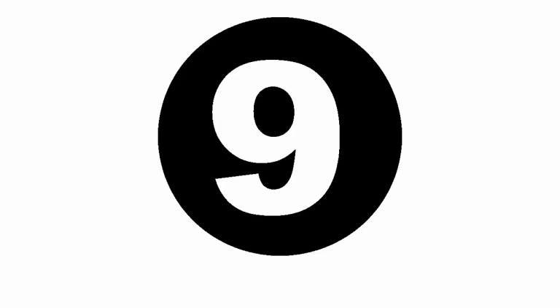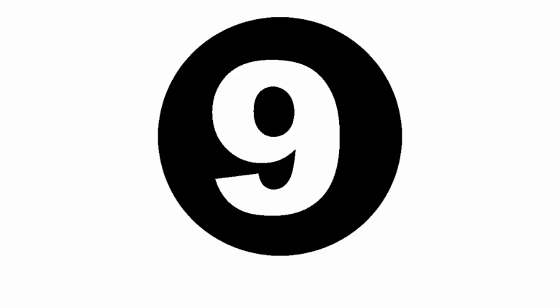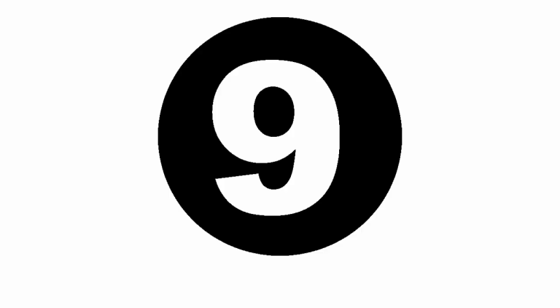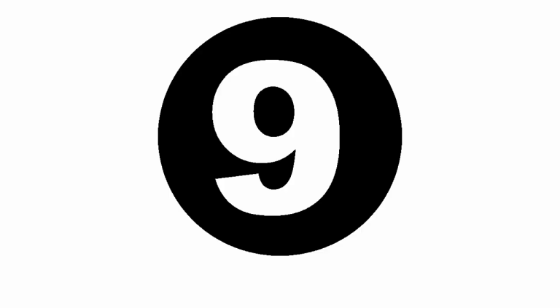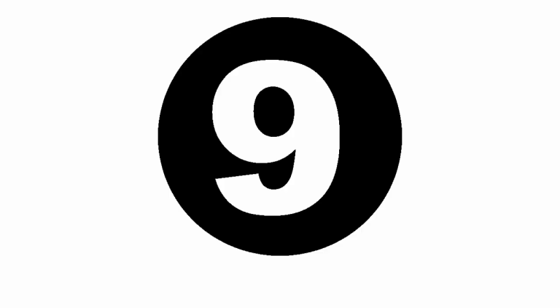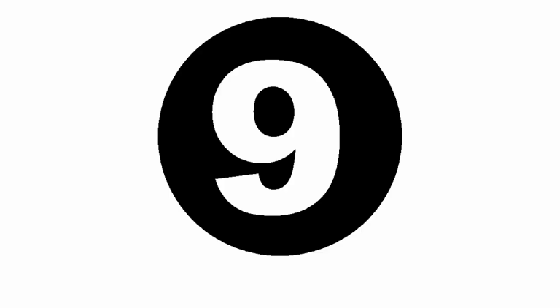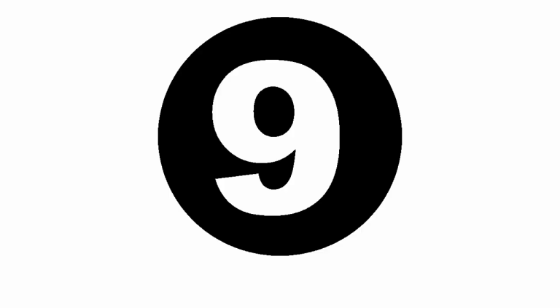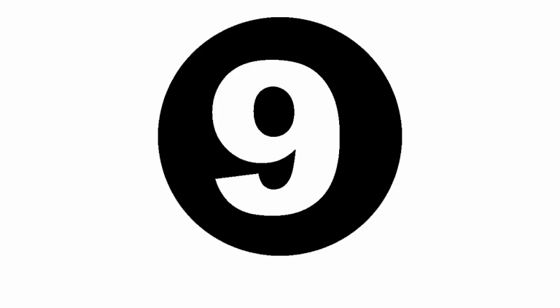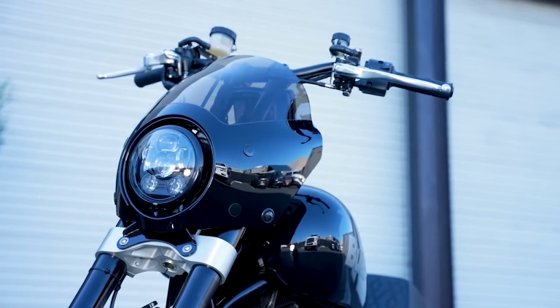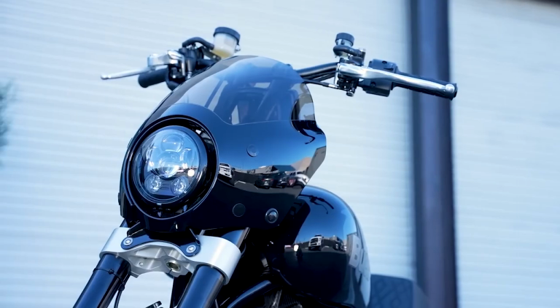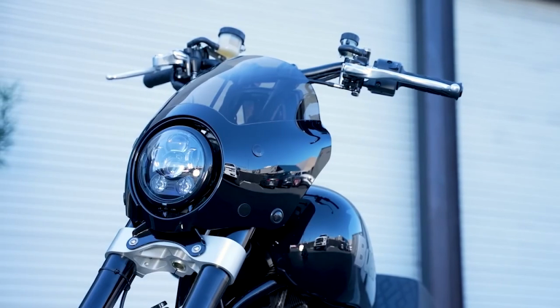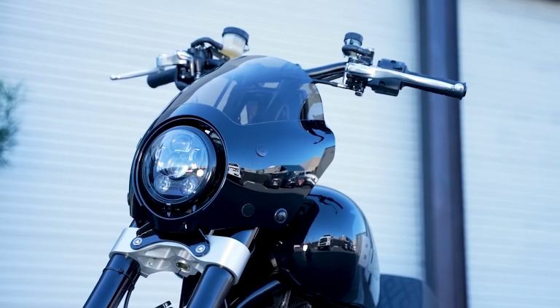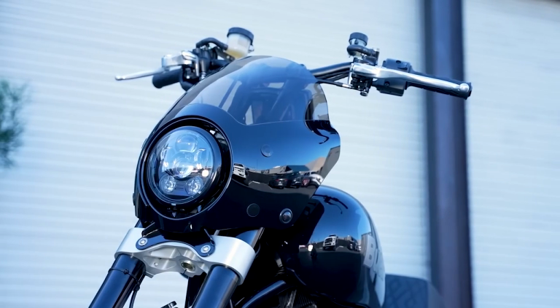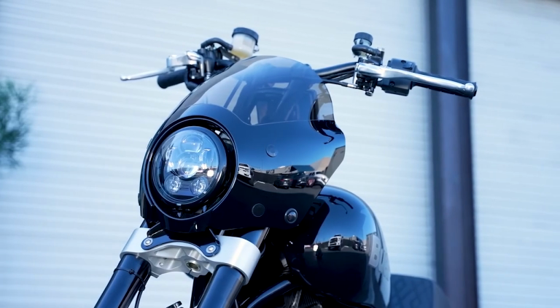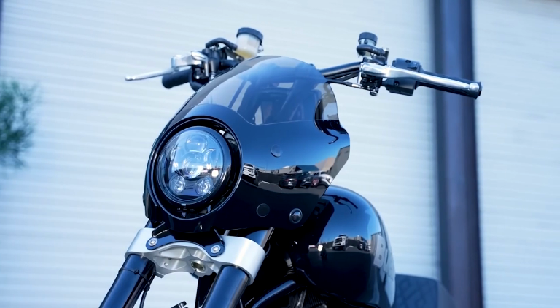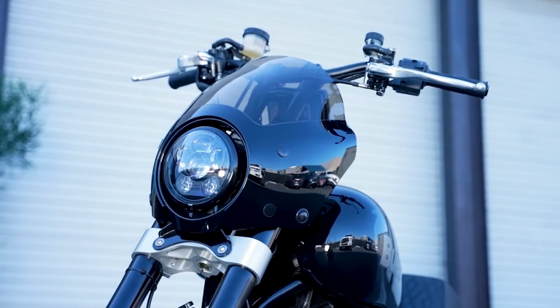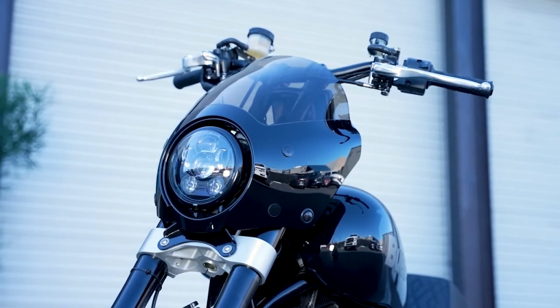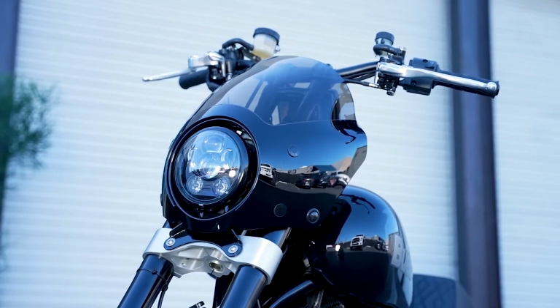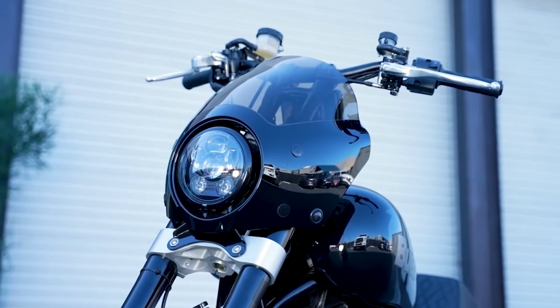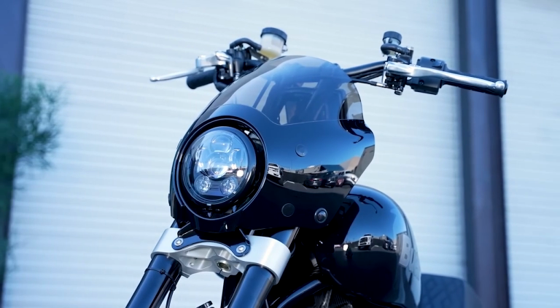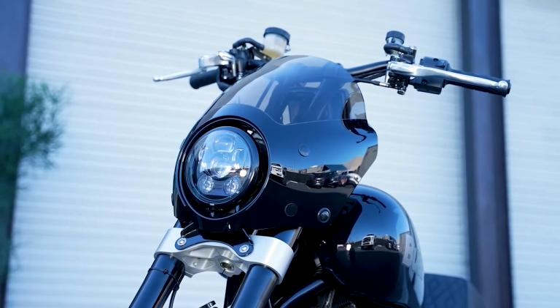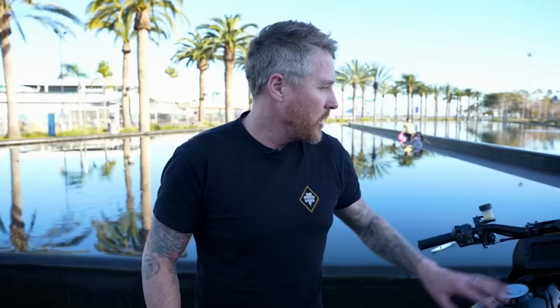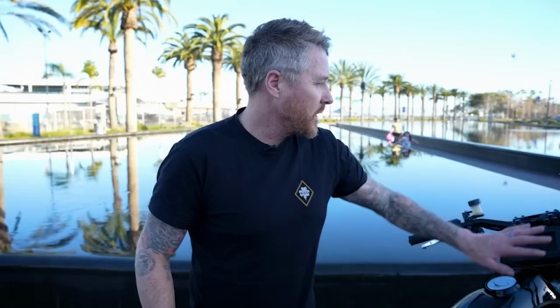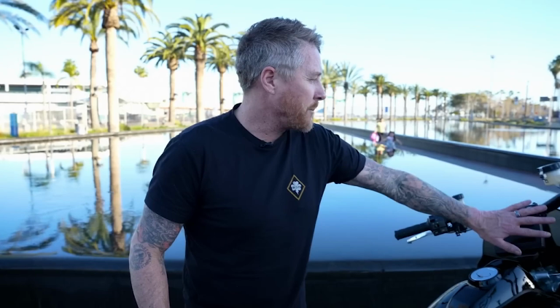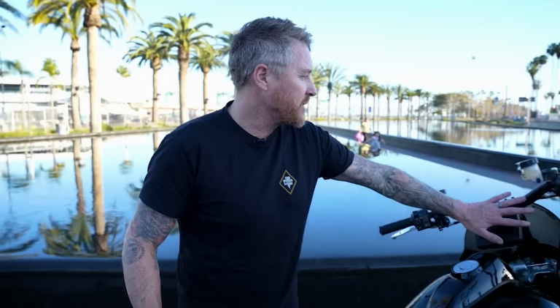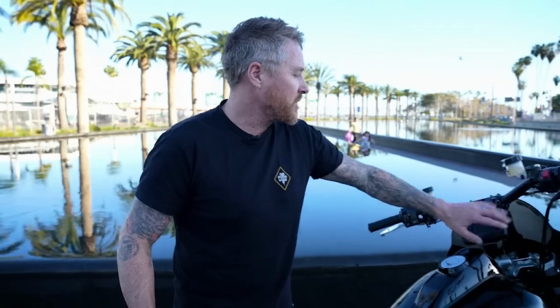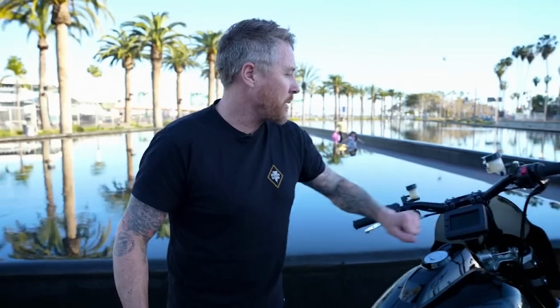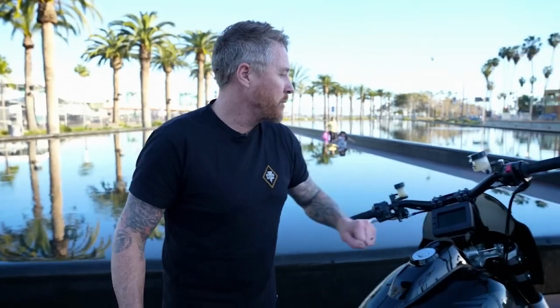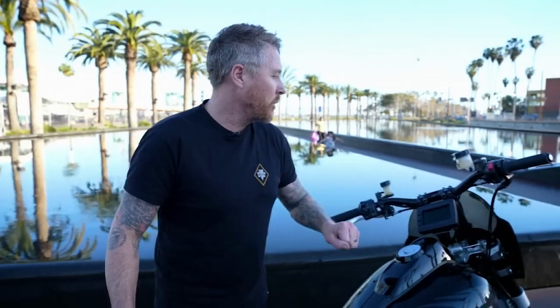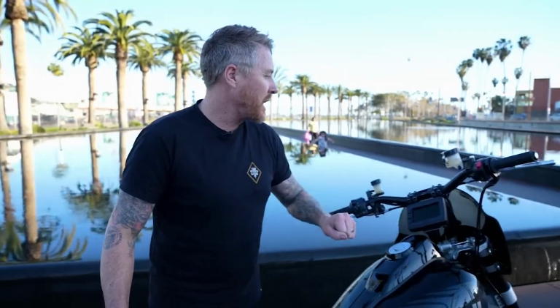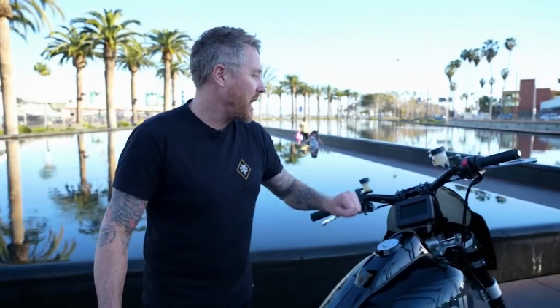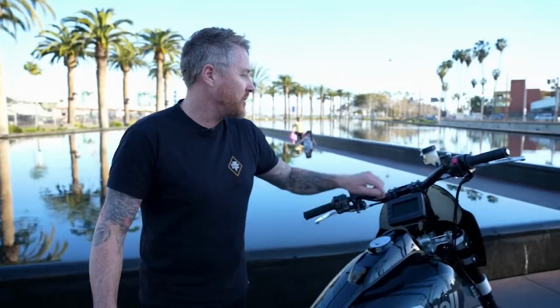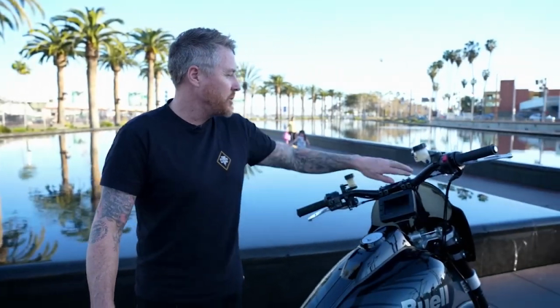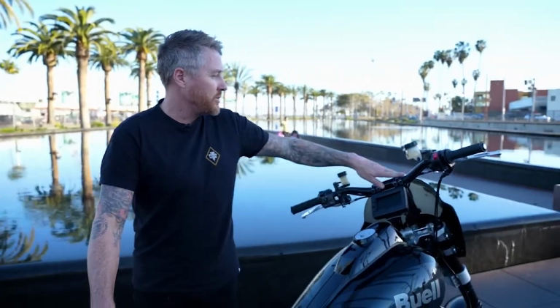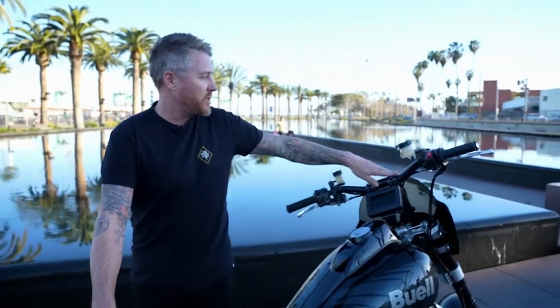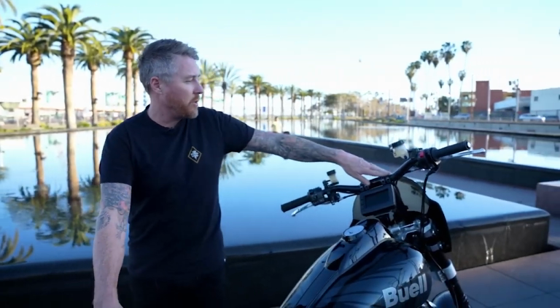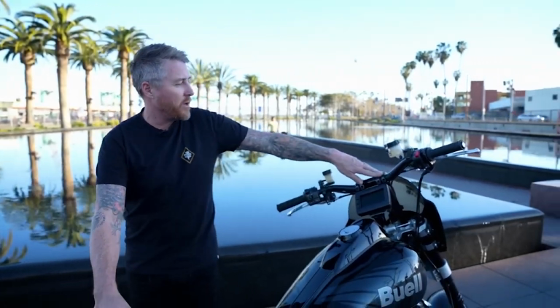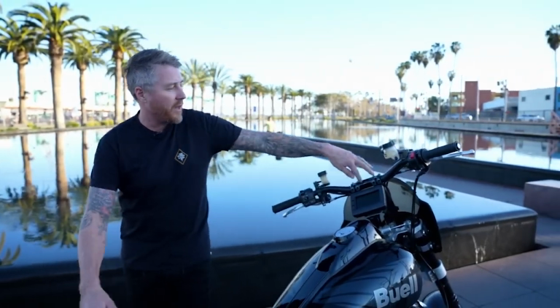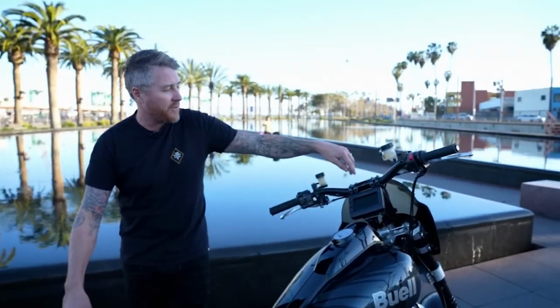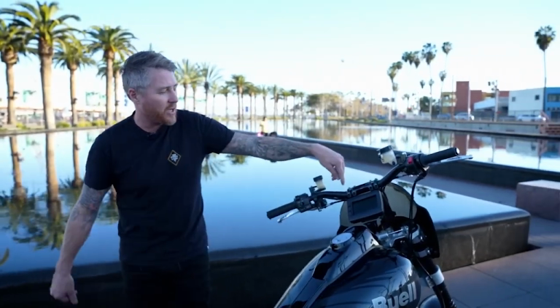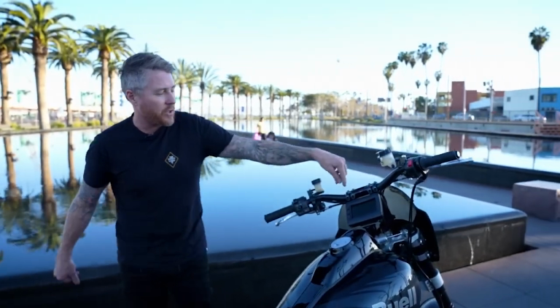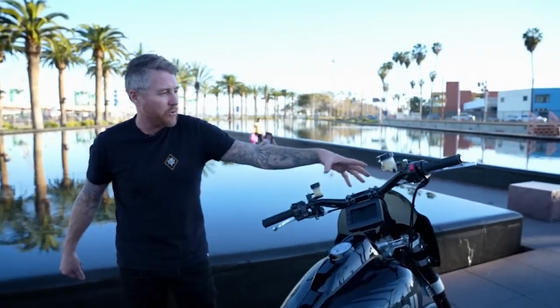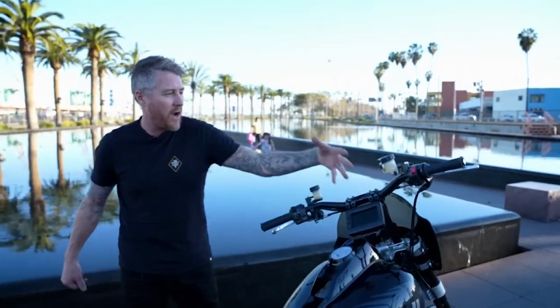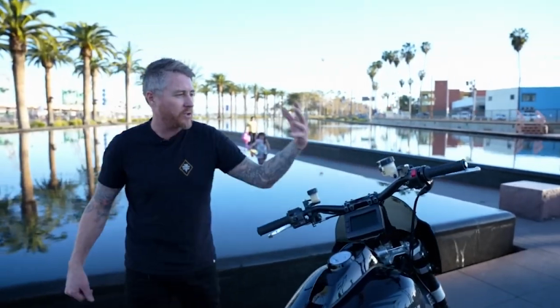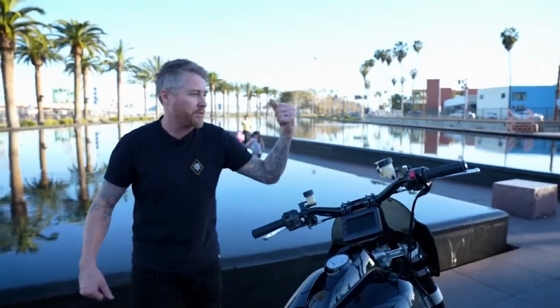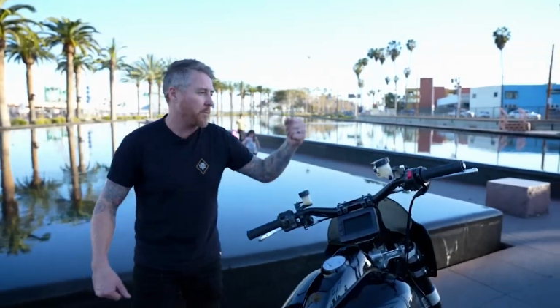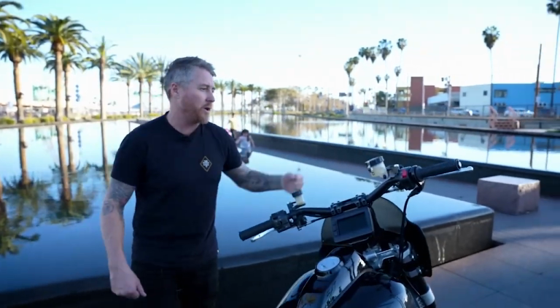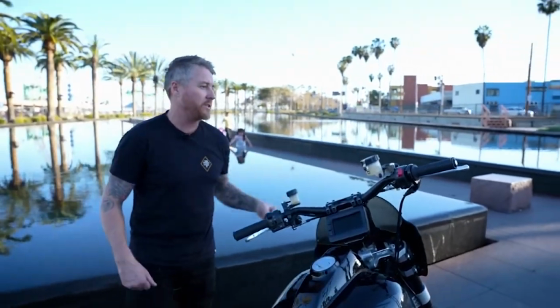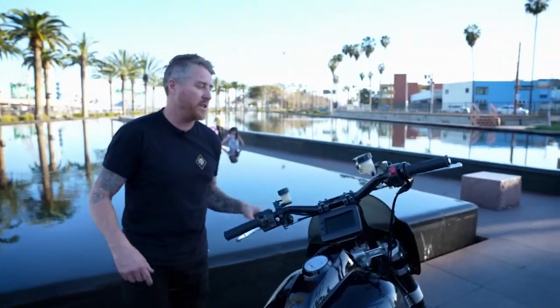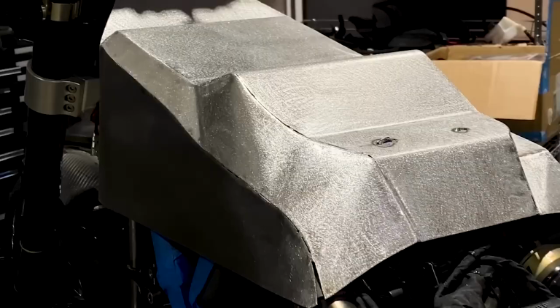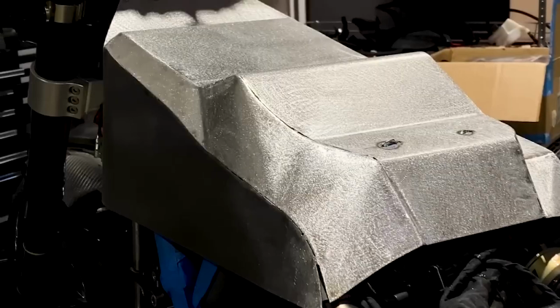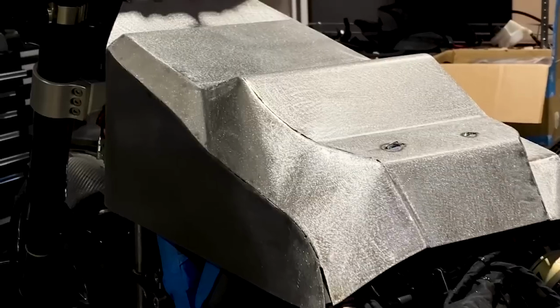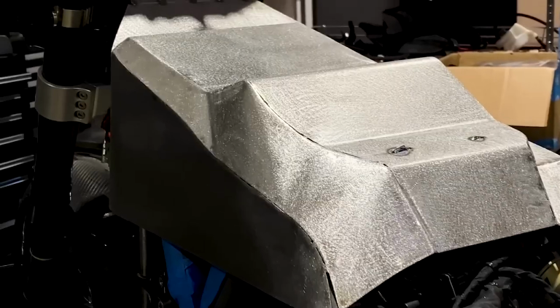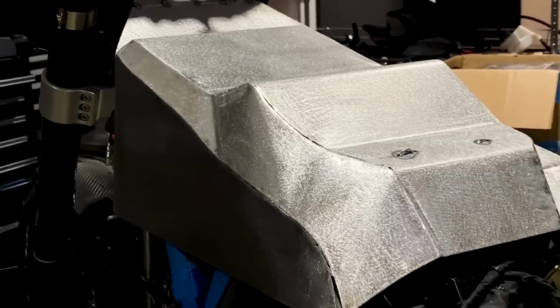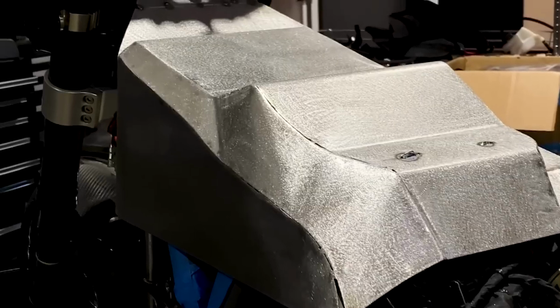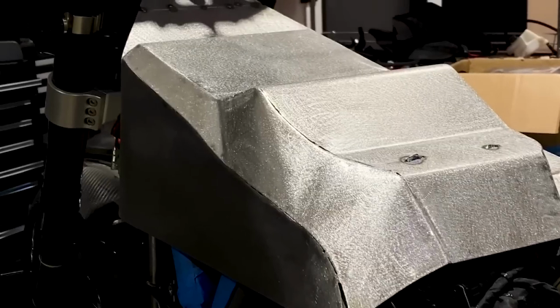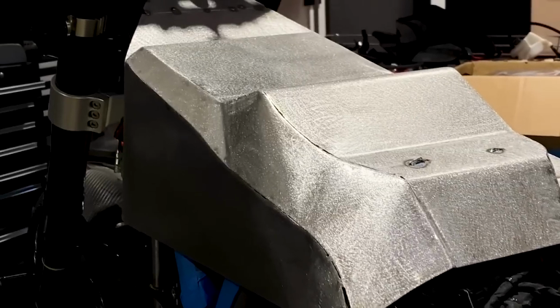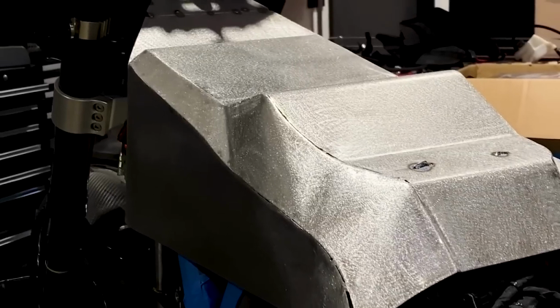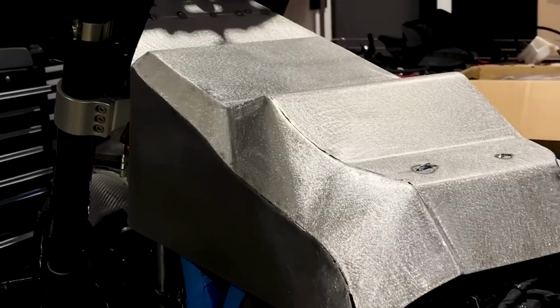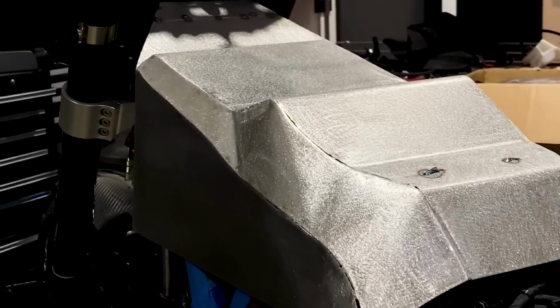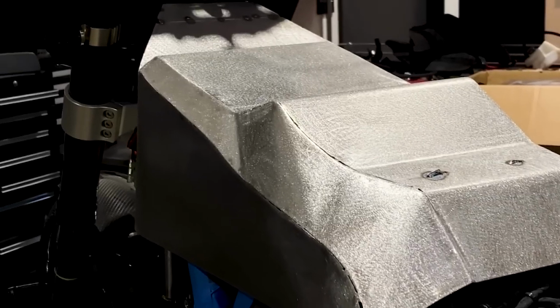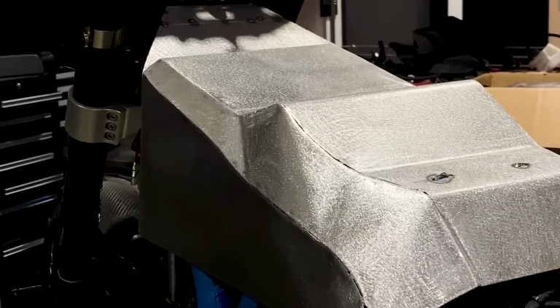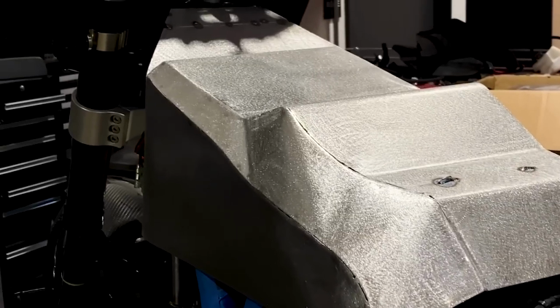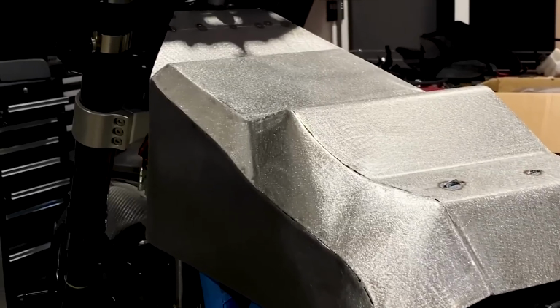9. Colors and Price. We still have no idea of the pricing, but I'm going to guess $20,000 to $25,000 based on how they are pricing their other models.